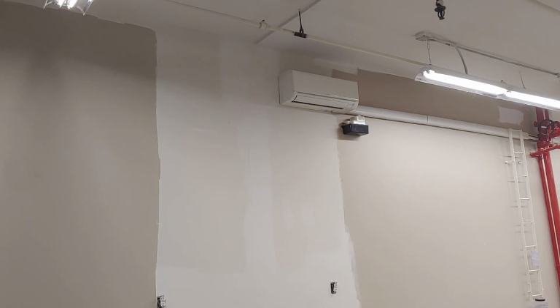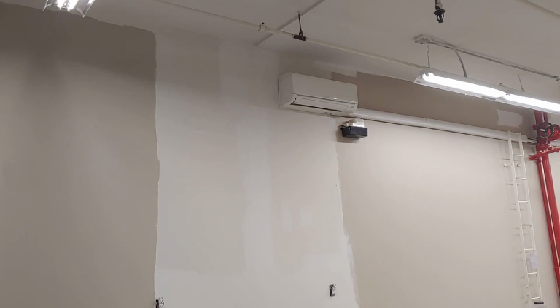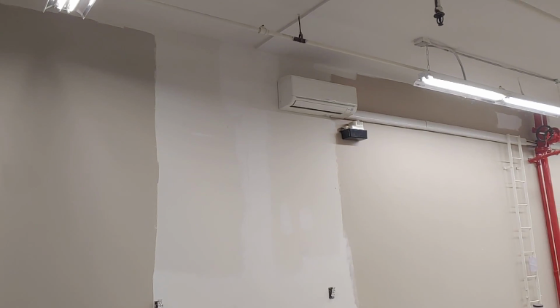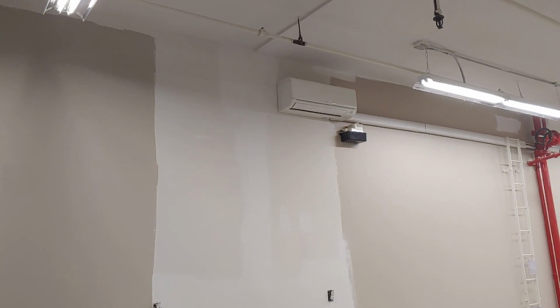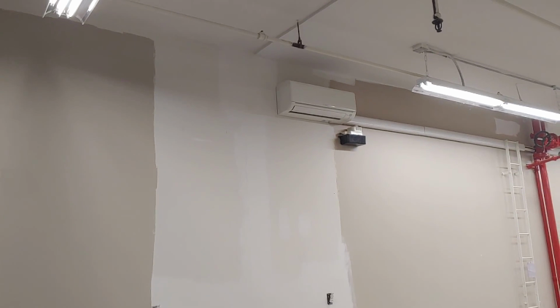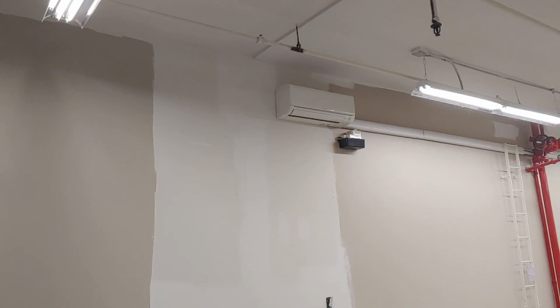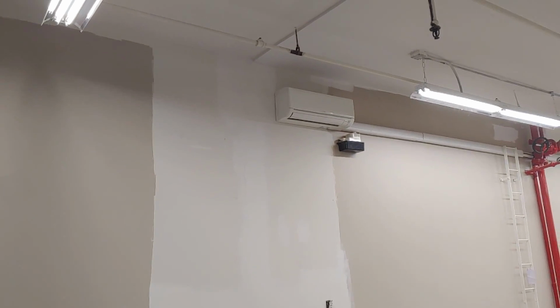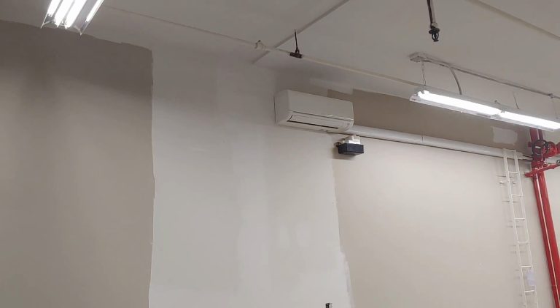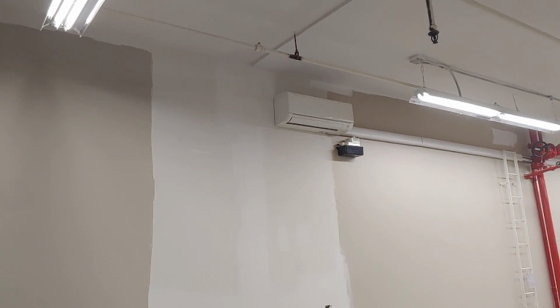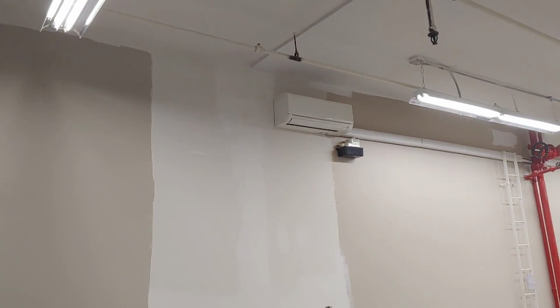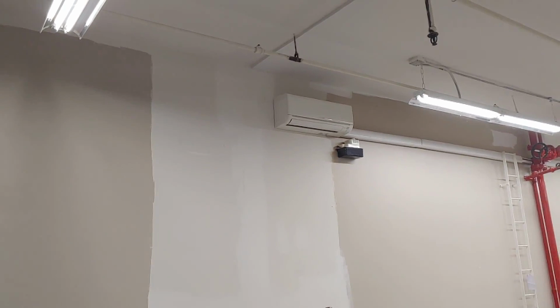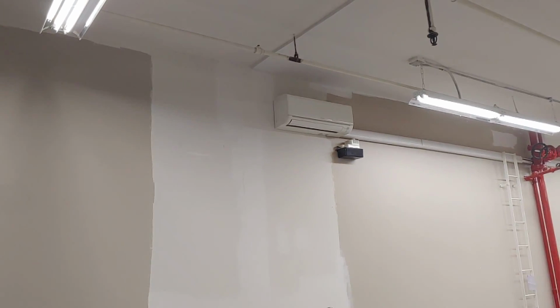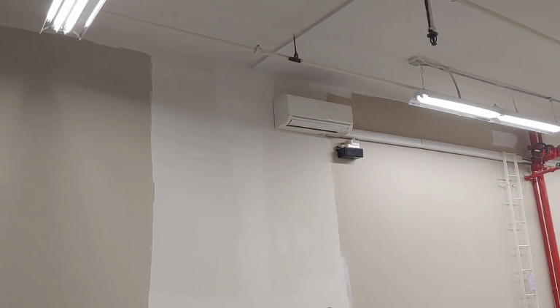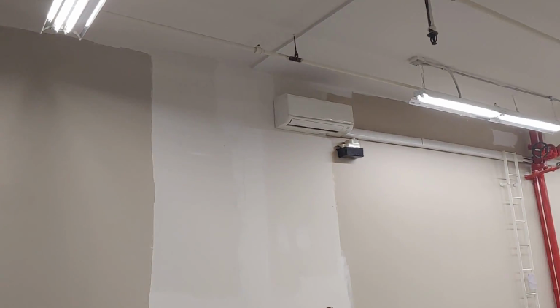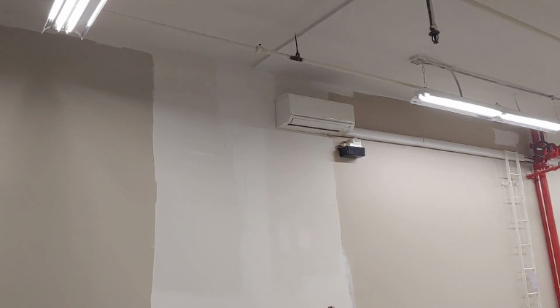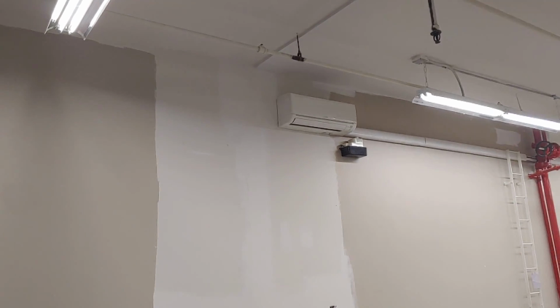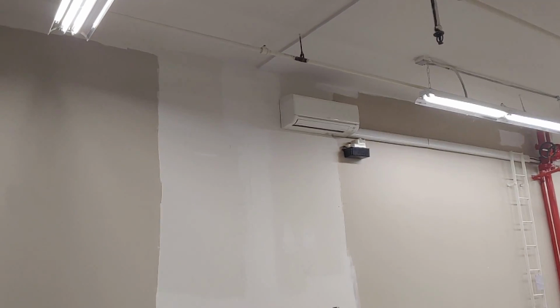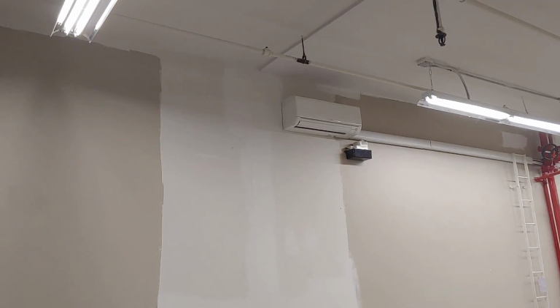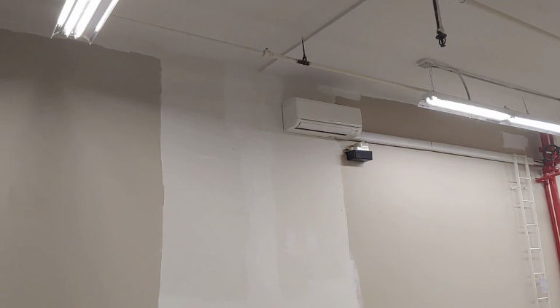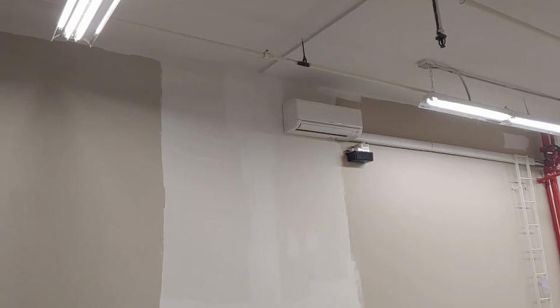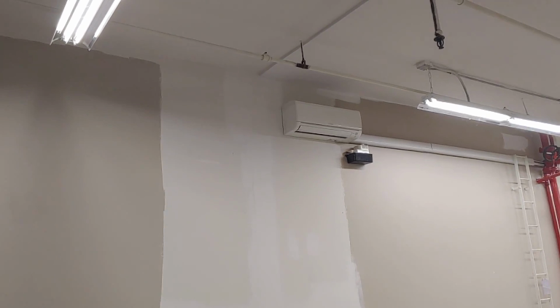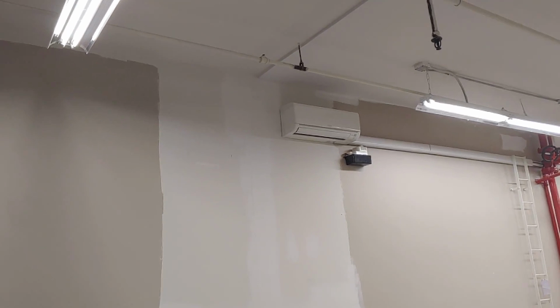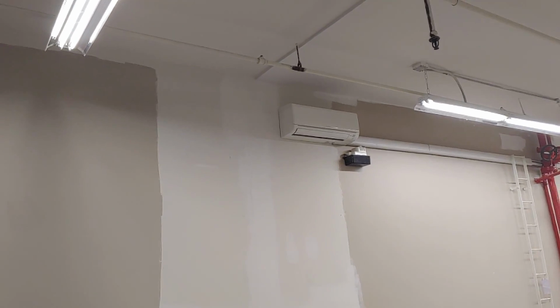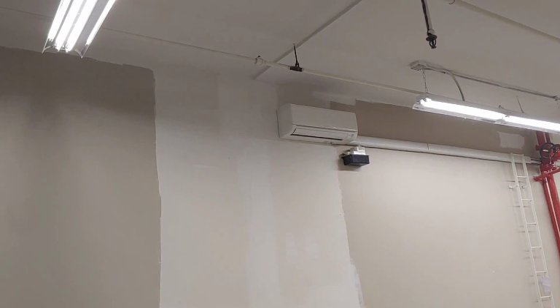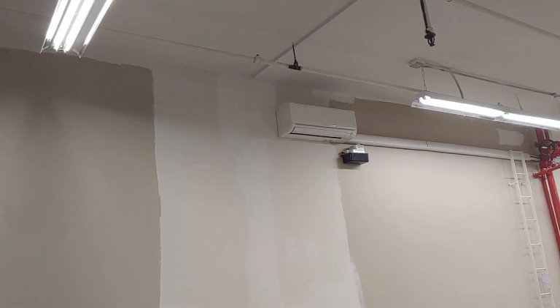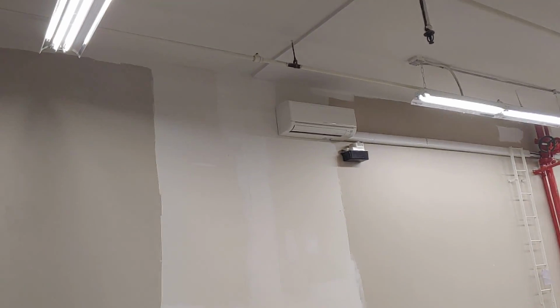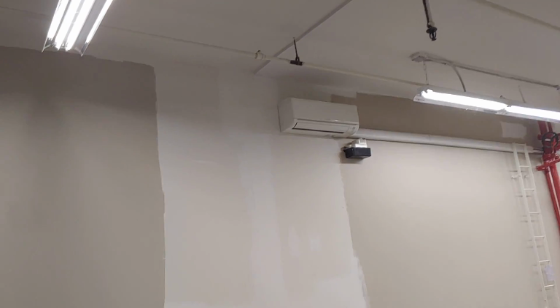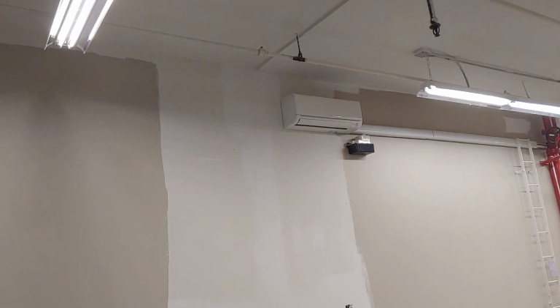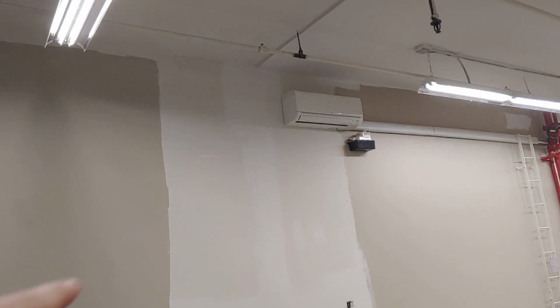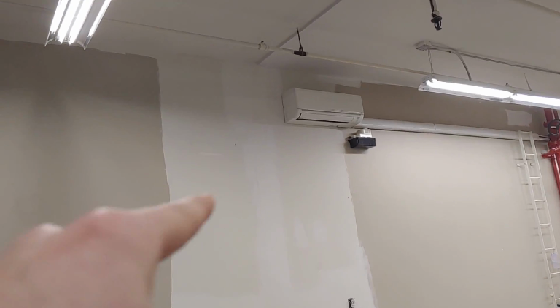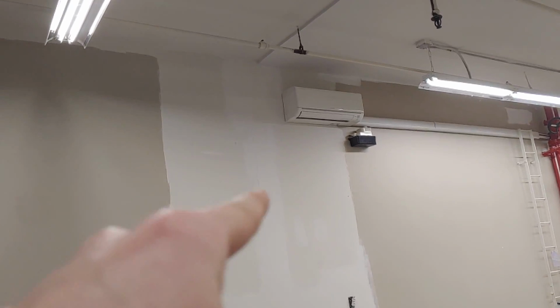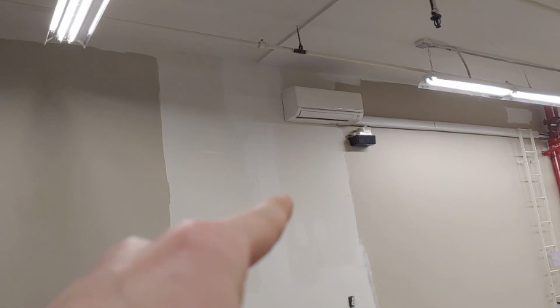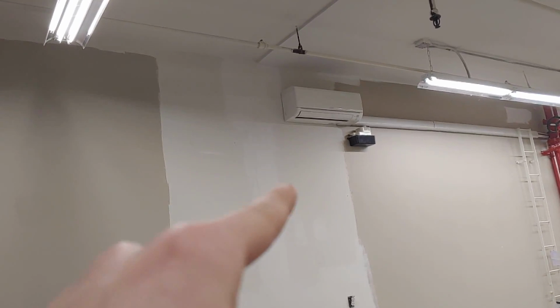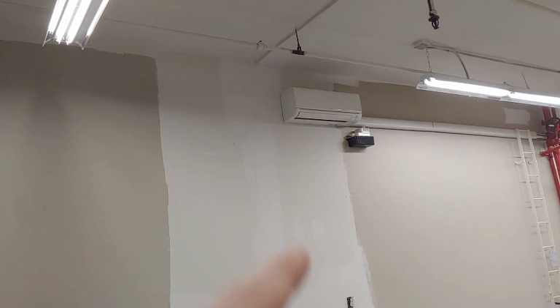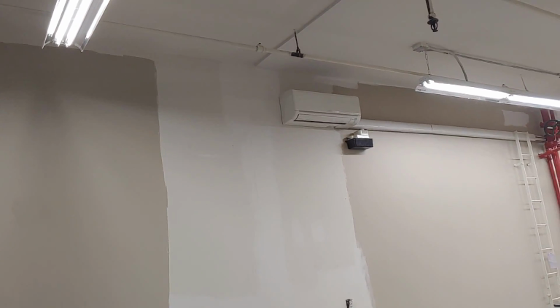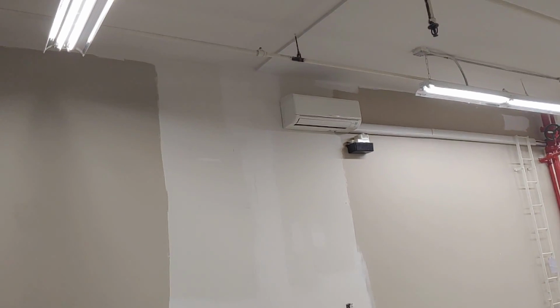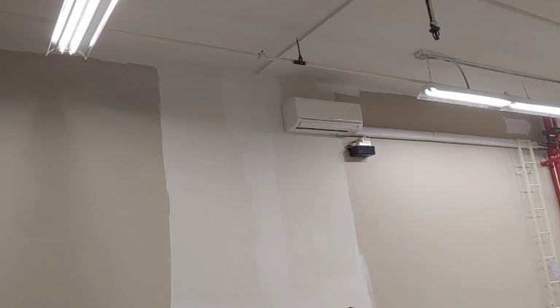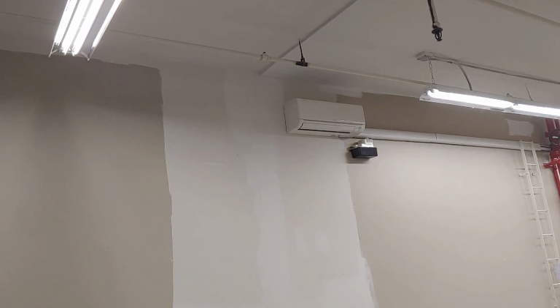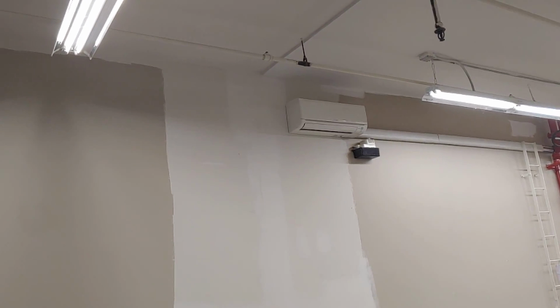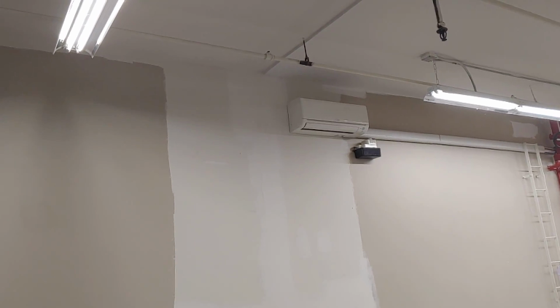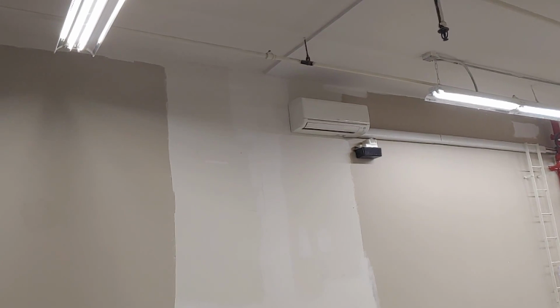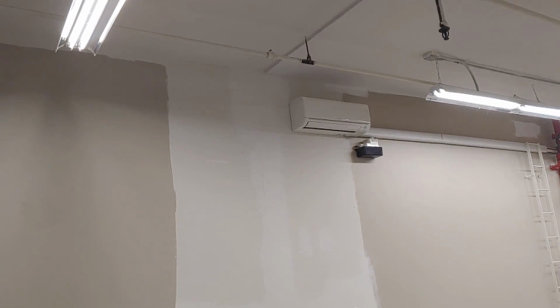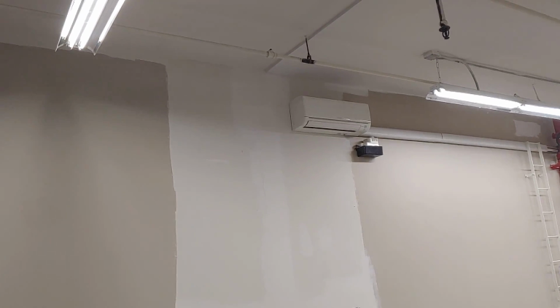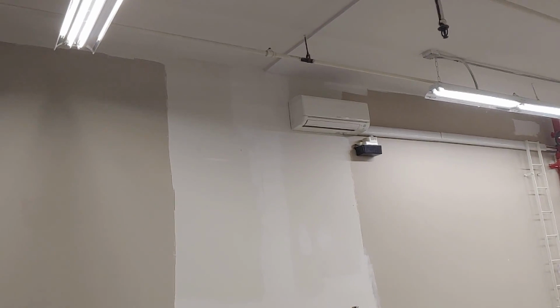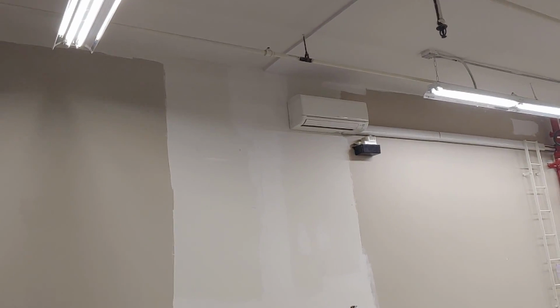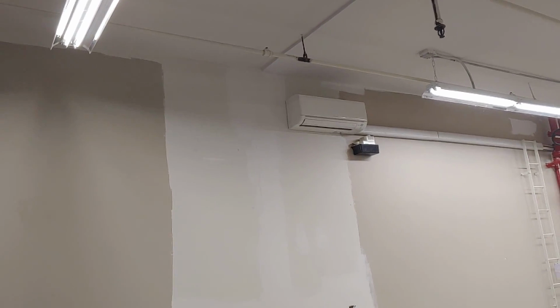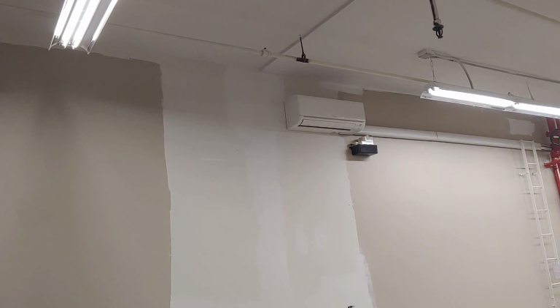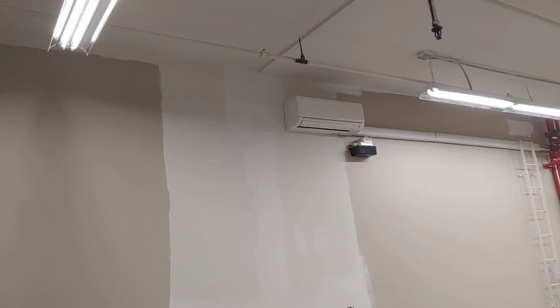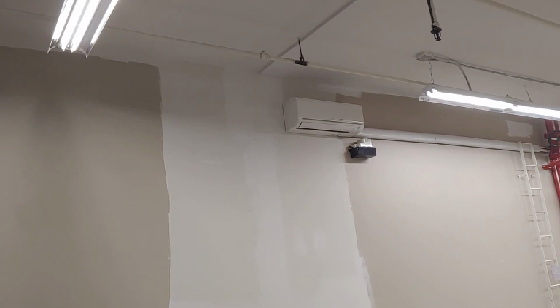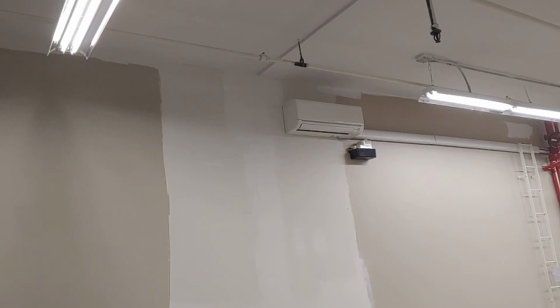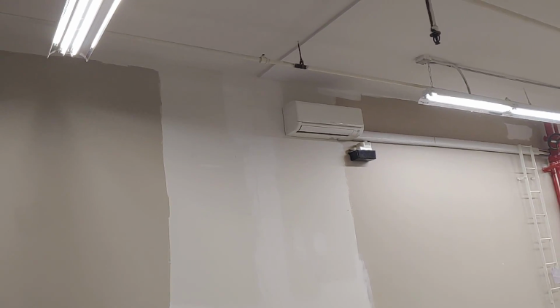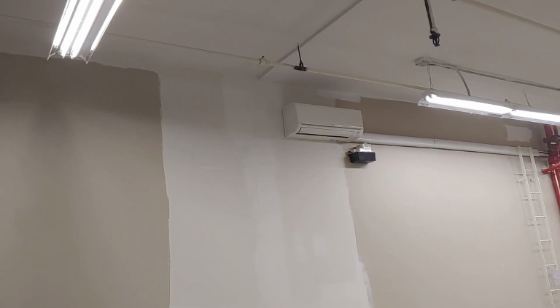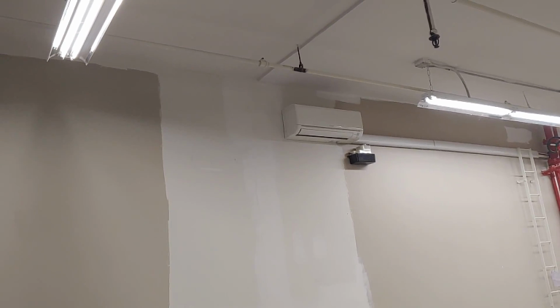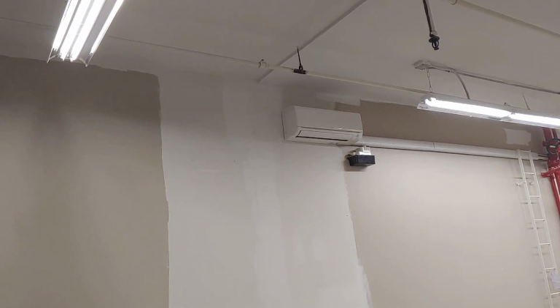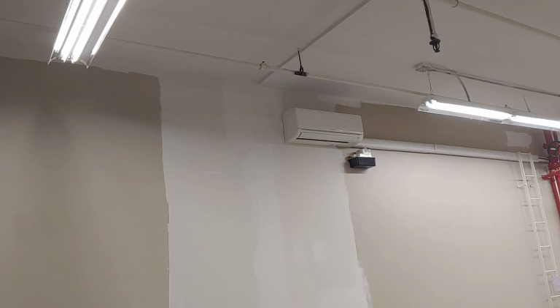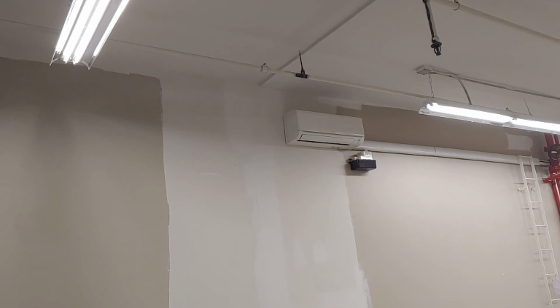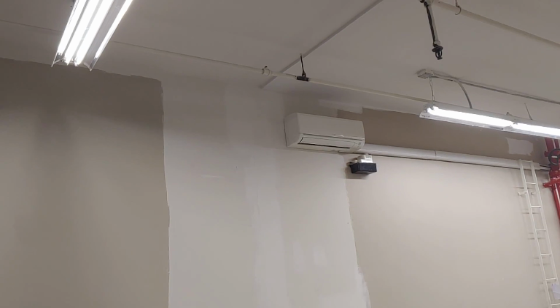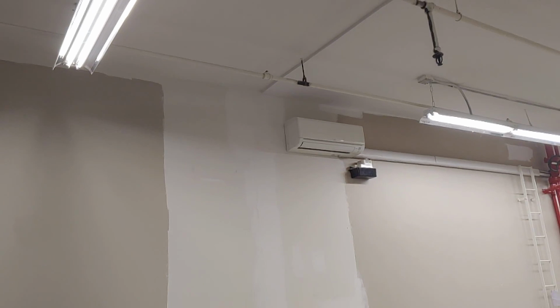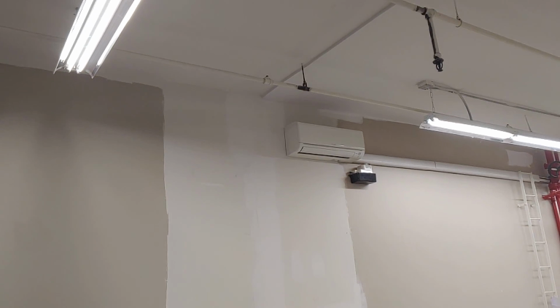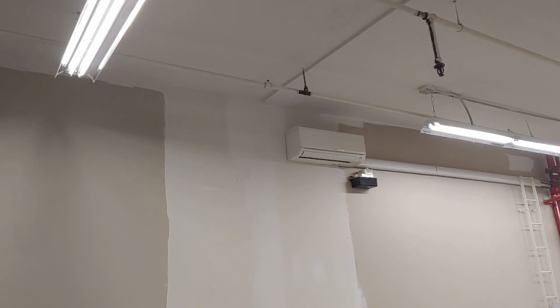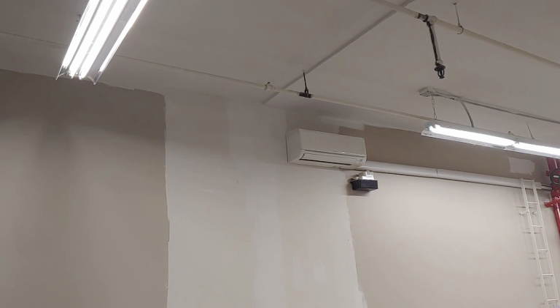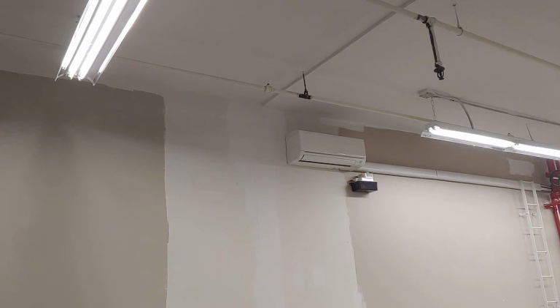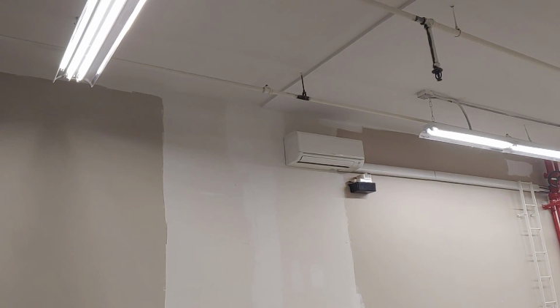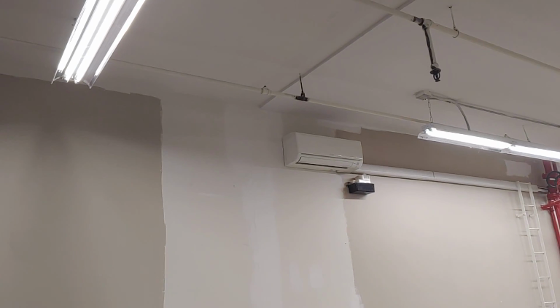Hey everybody, how's it going? We're here with the day 61 update. So that is the air conditioner. Sonny's guys wound up moving it, which is great.